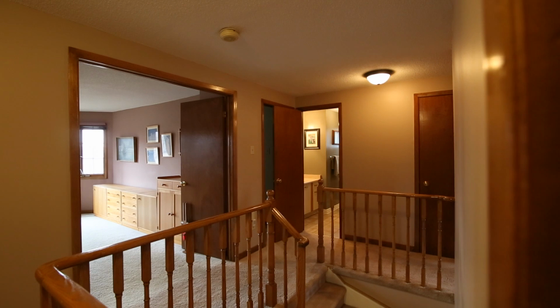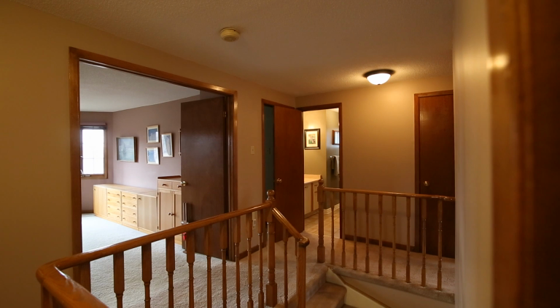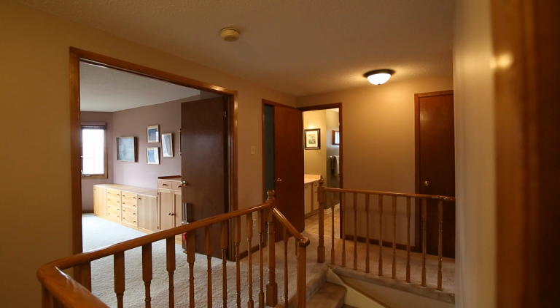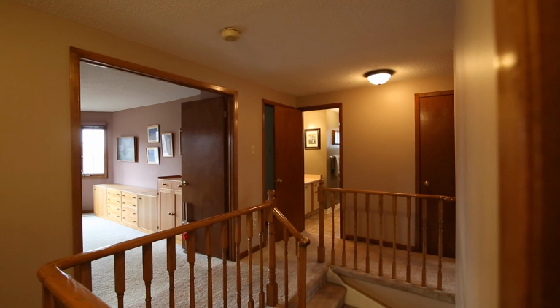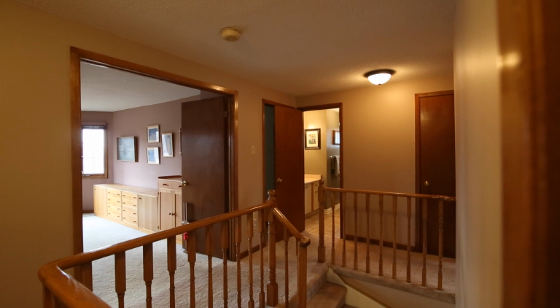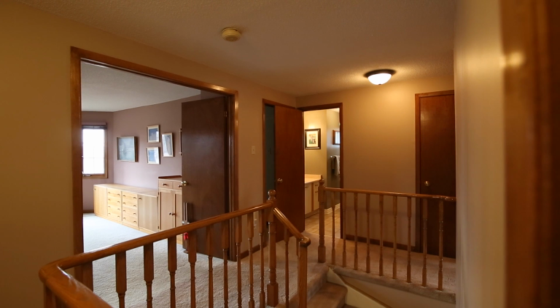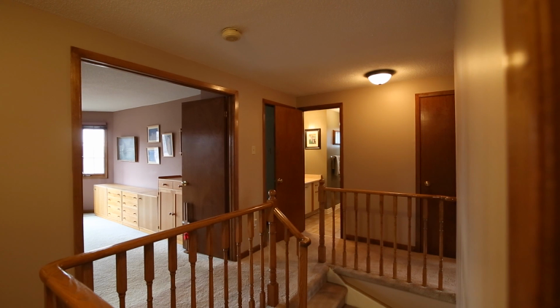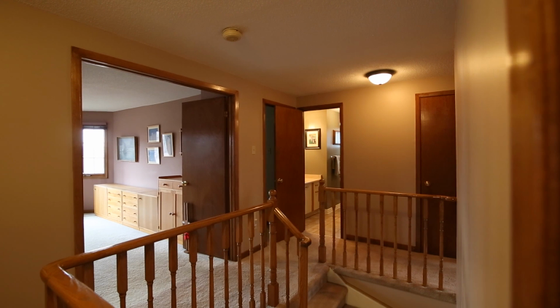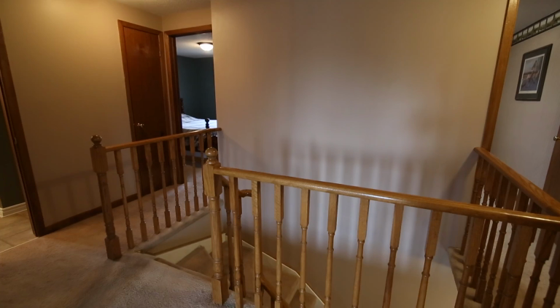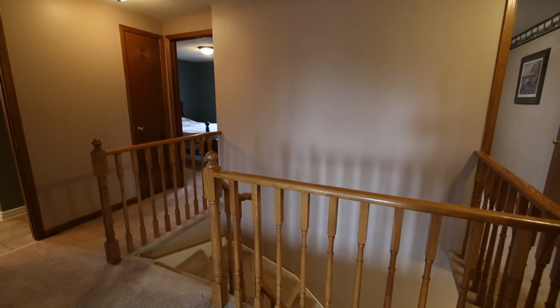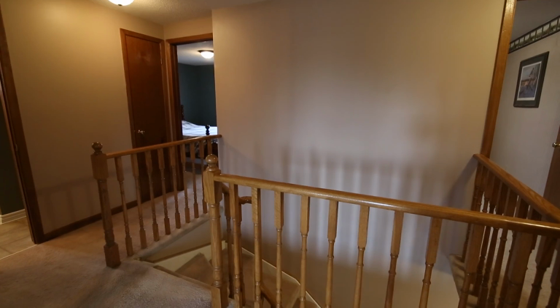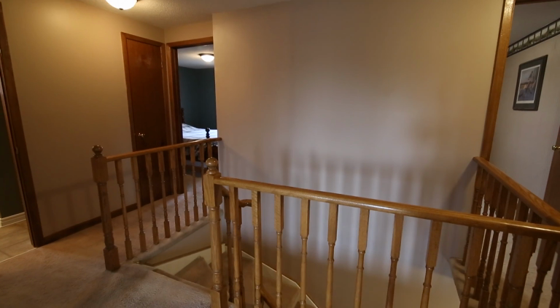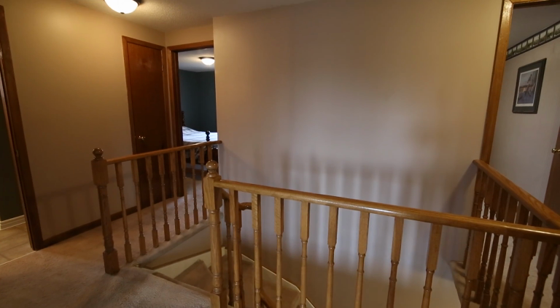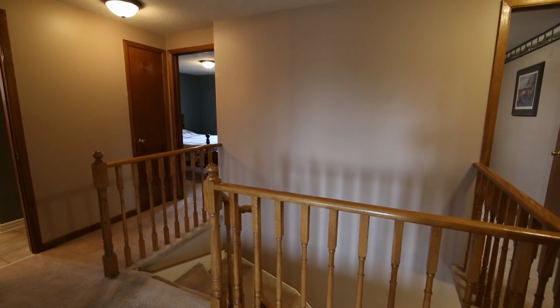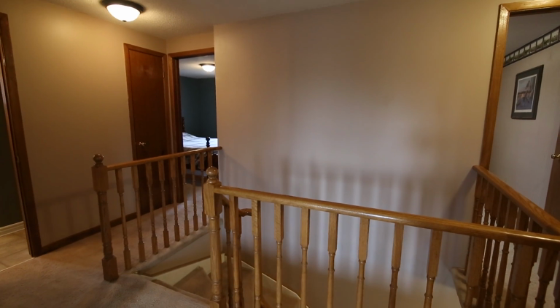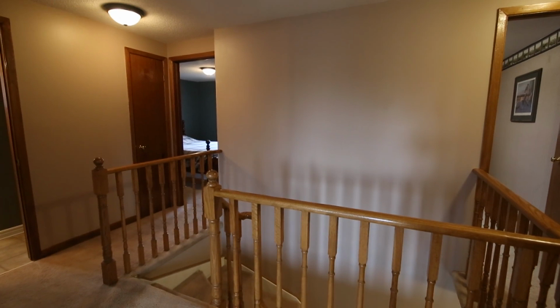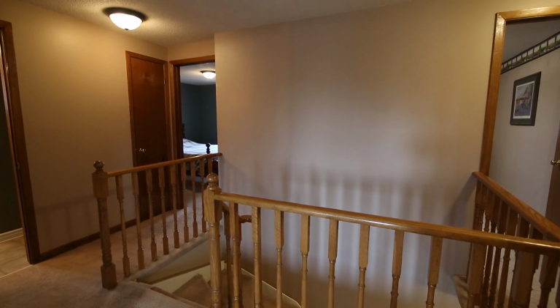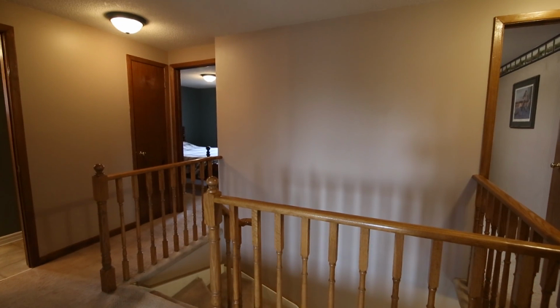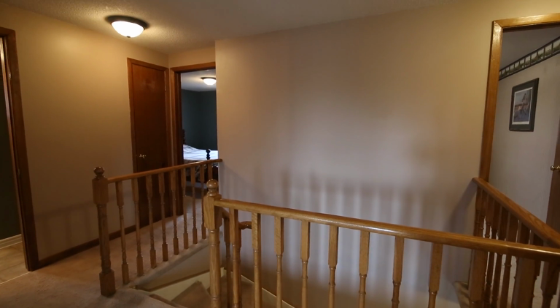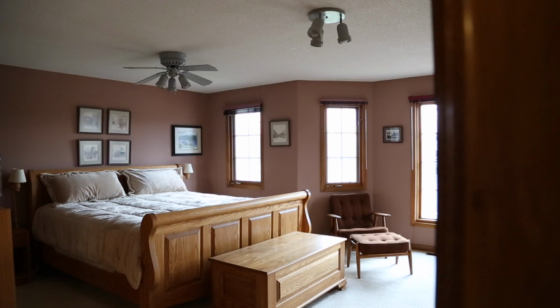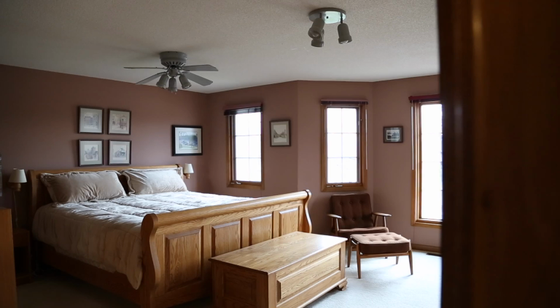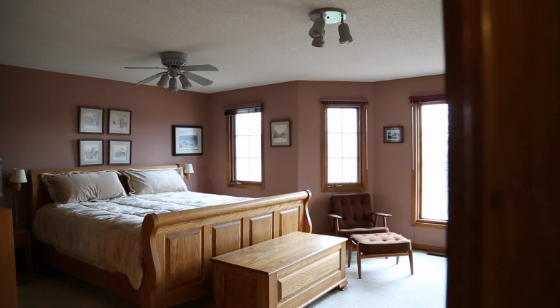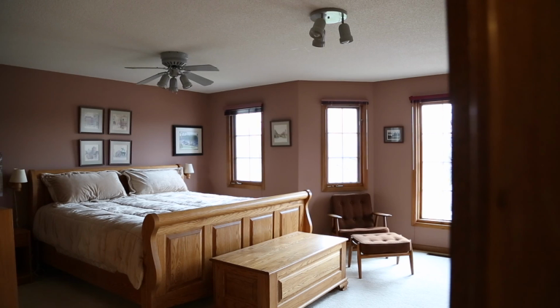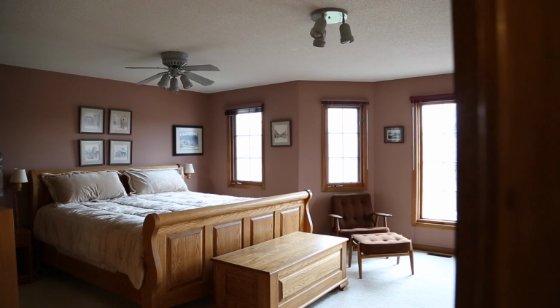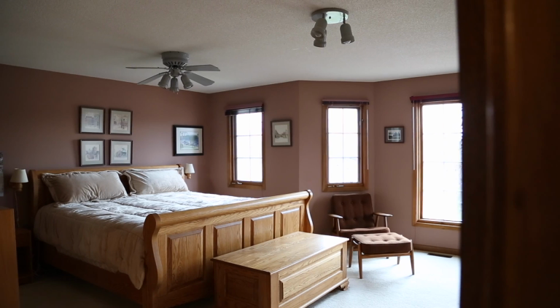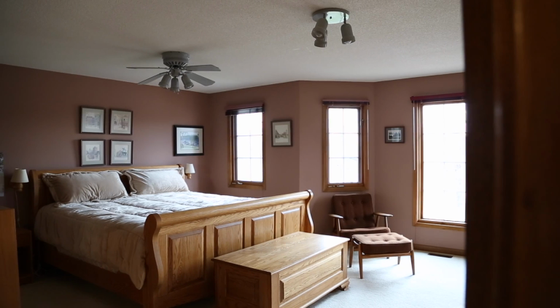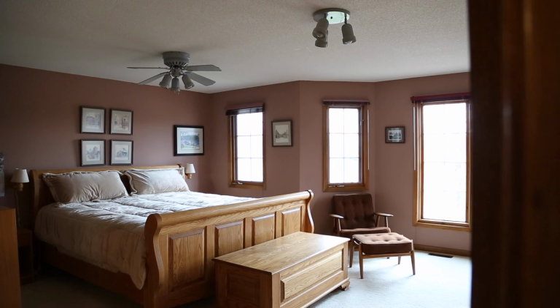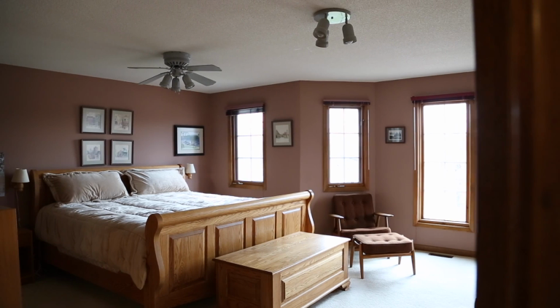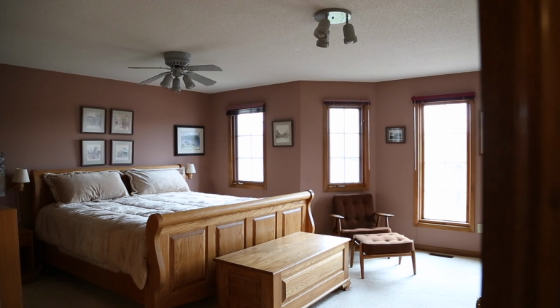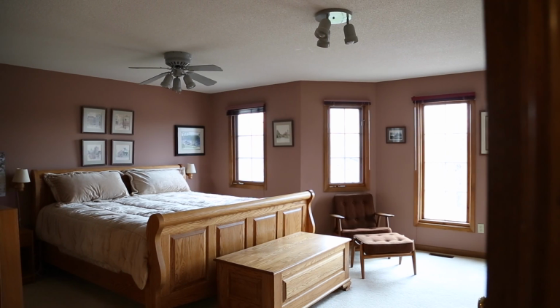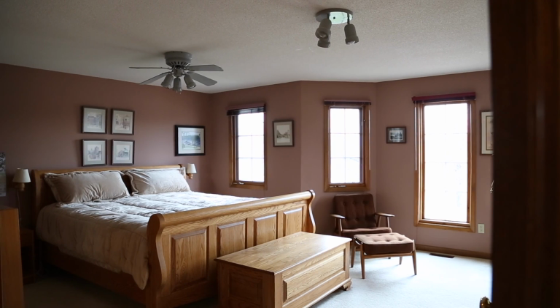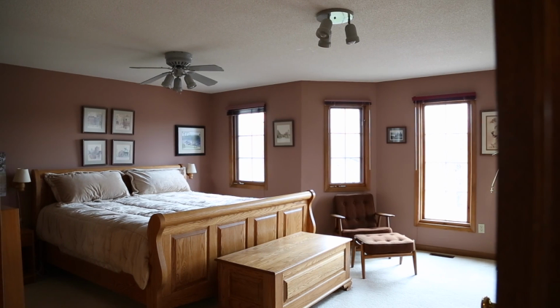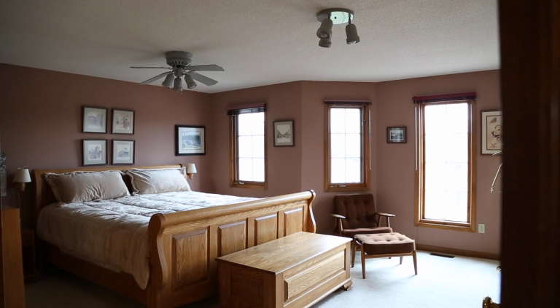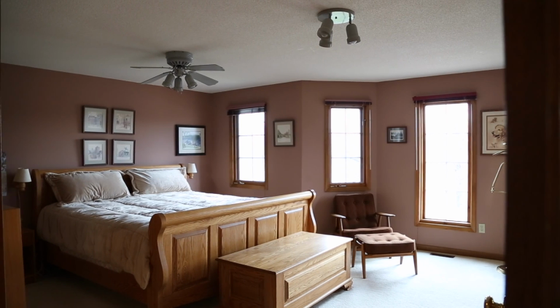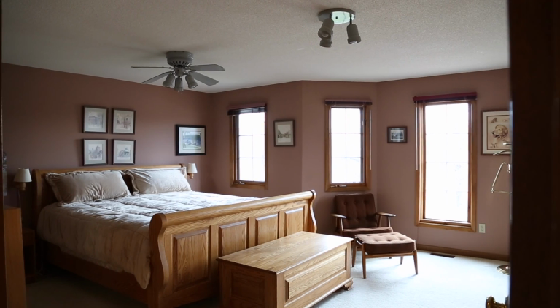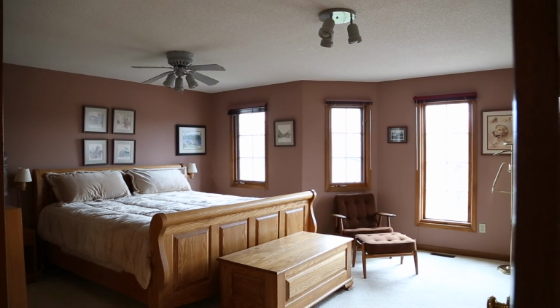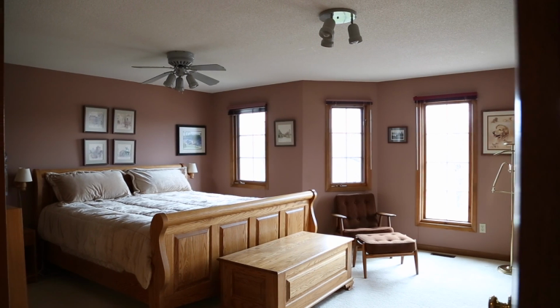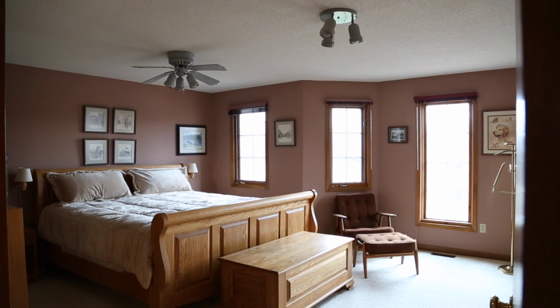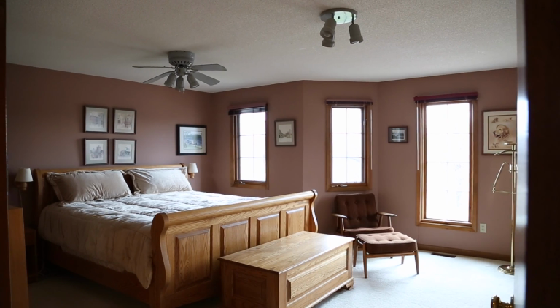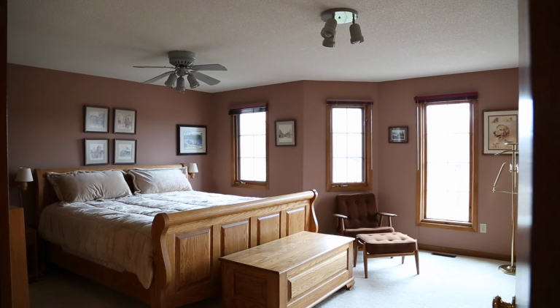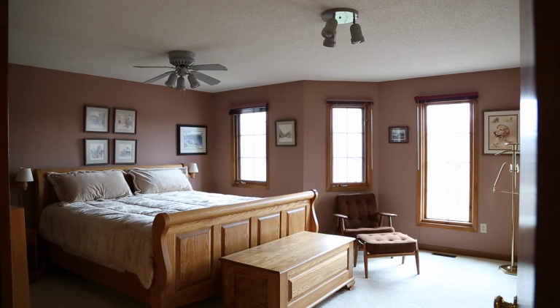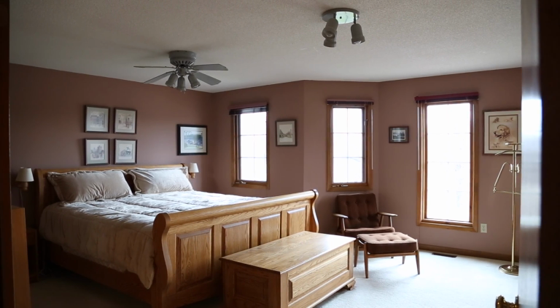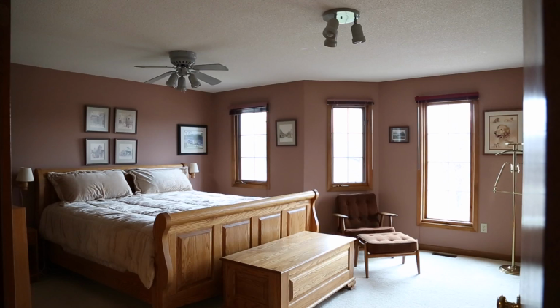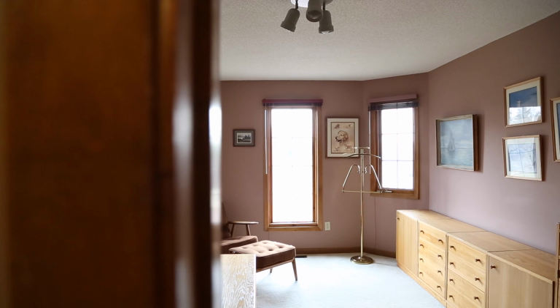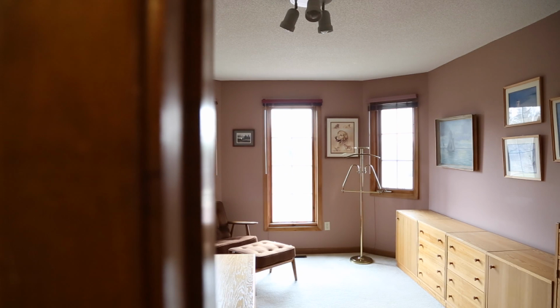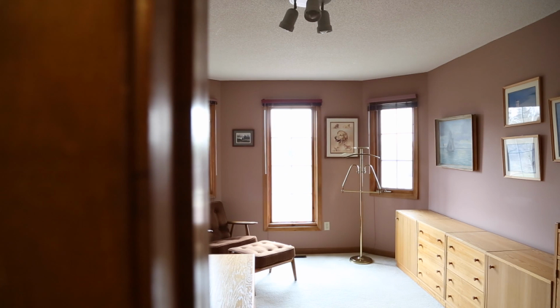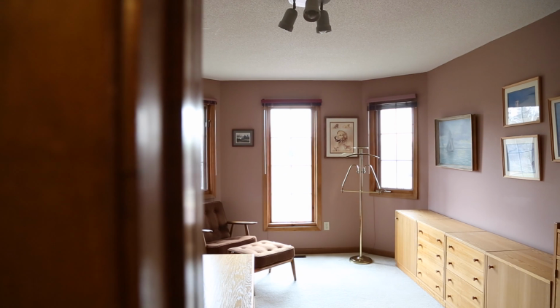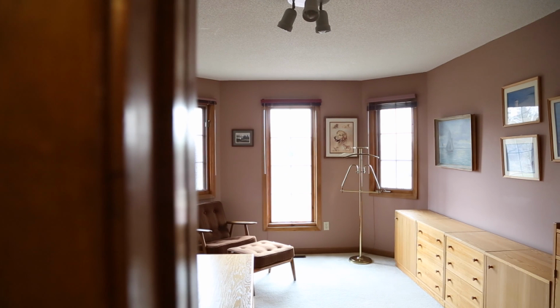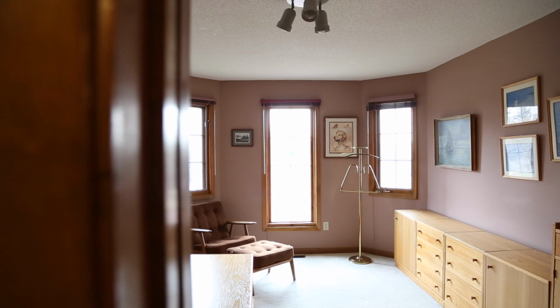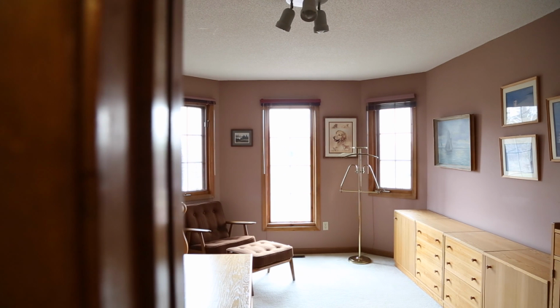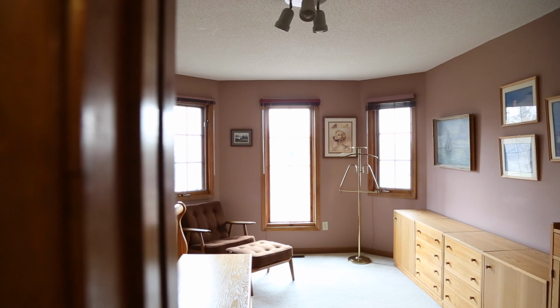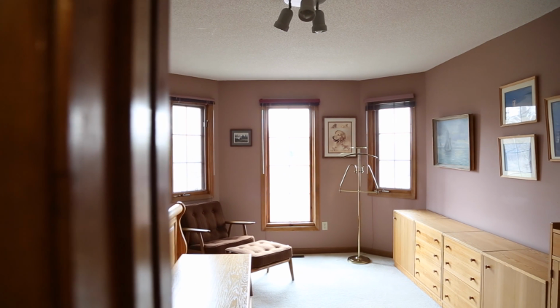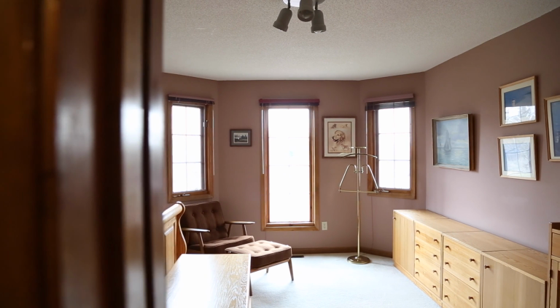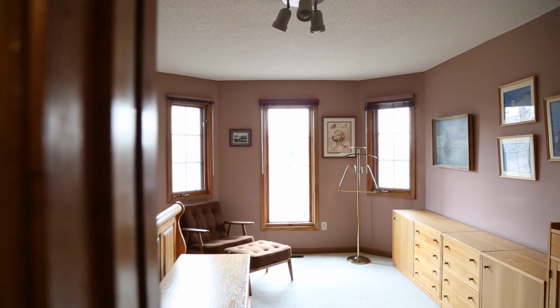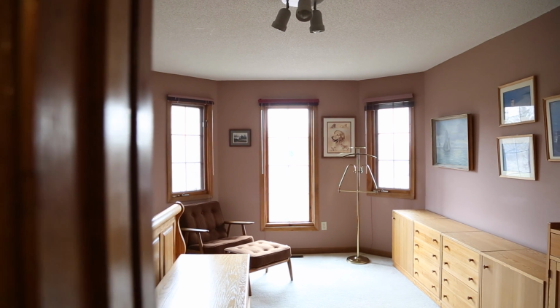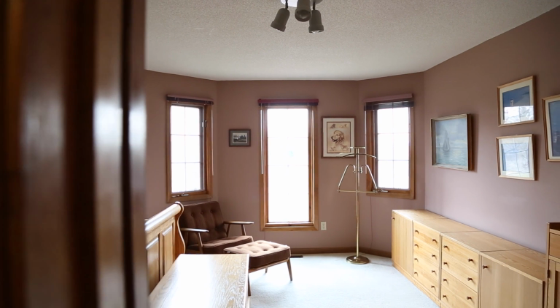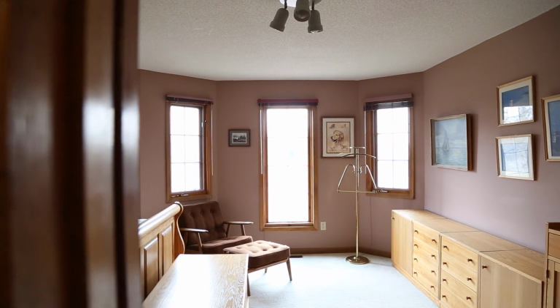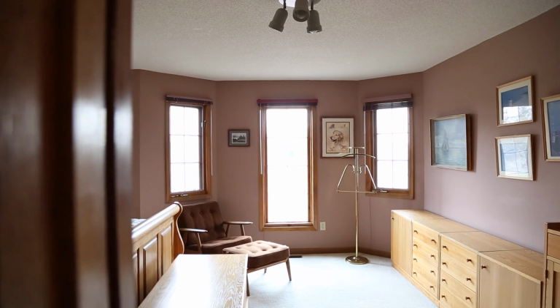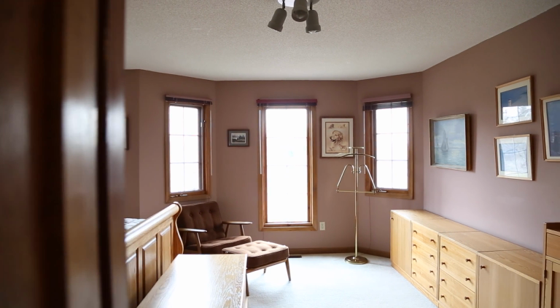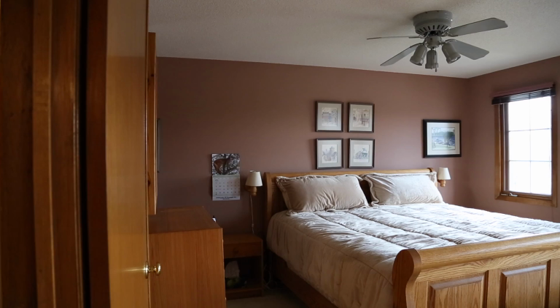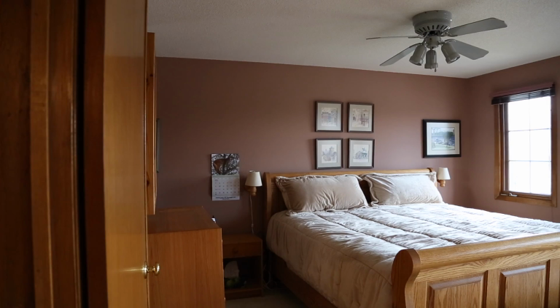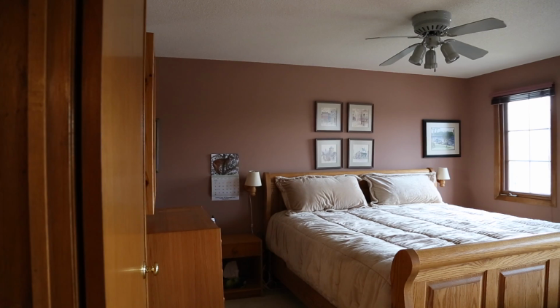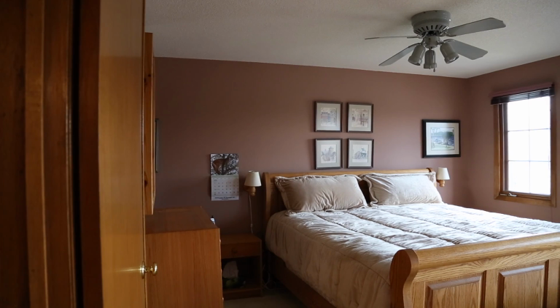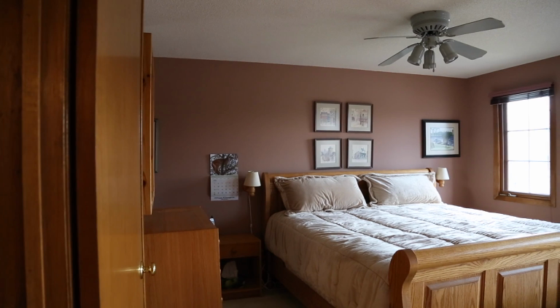The second floor has four bedrooms. The master bedroom is large and bright with windows all around. There is also a full ensuite.